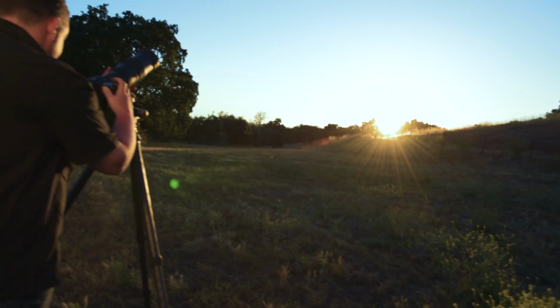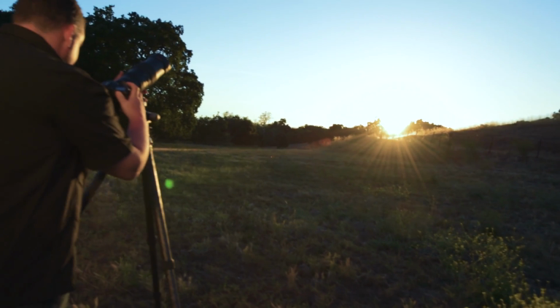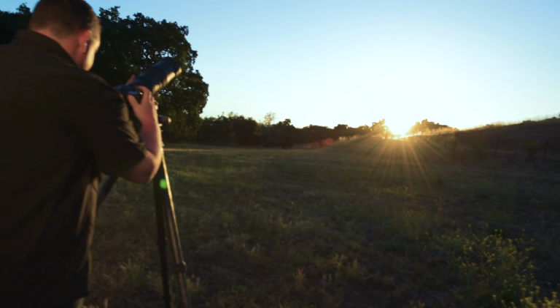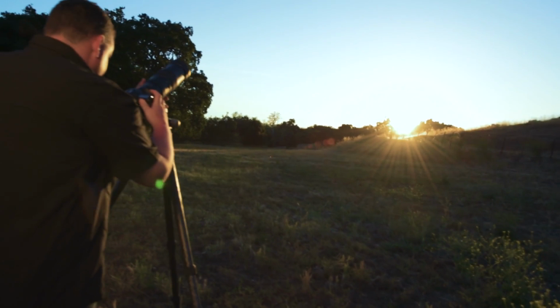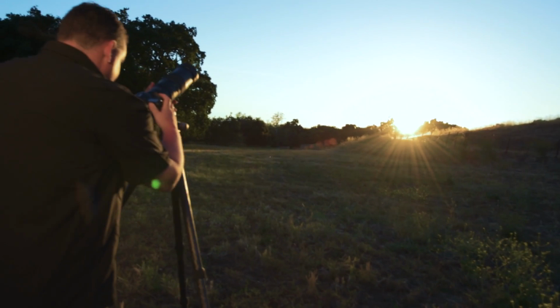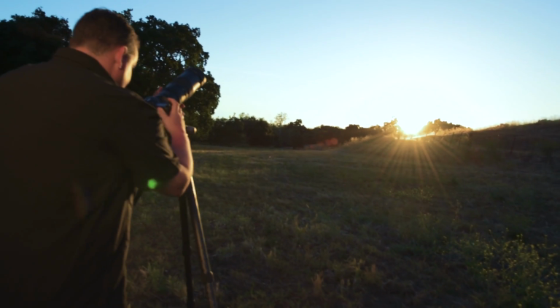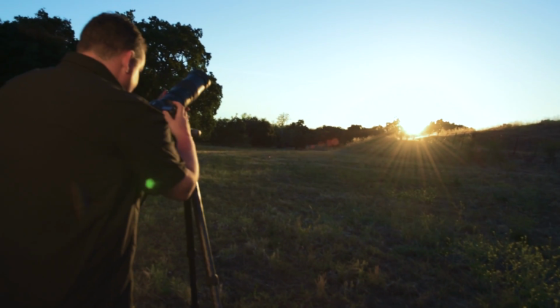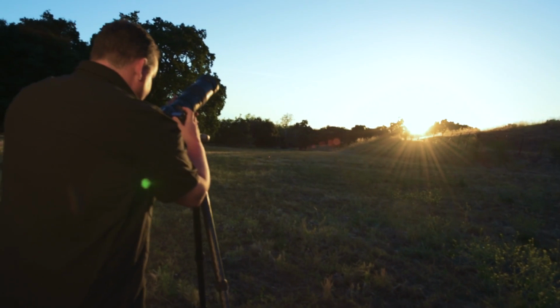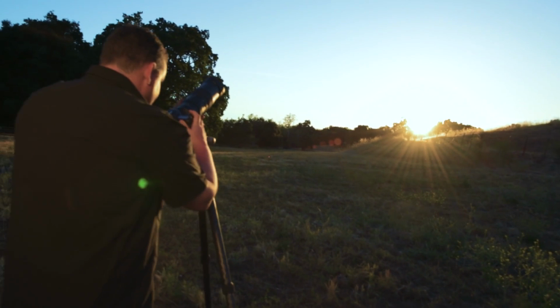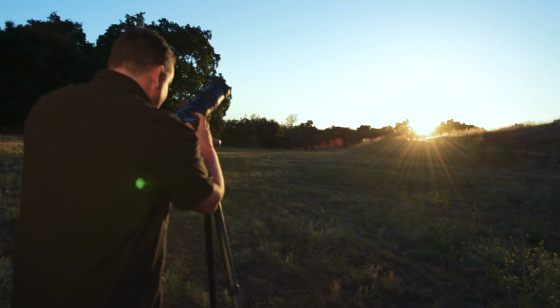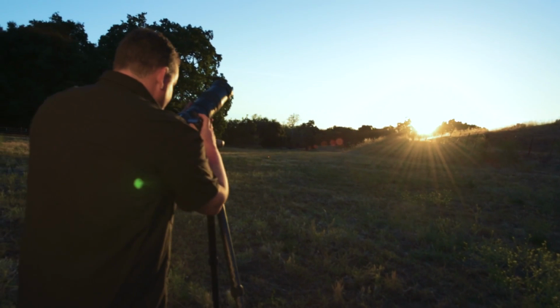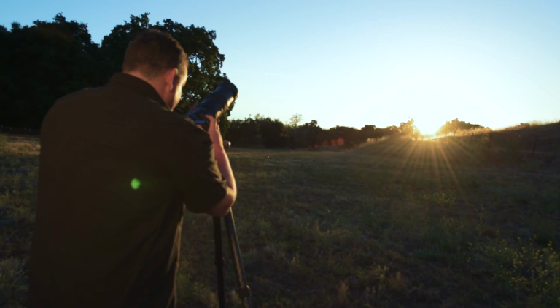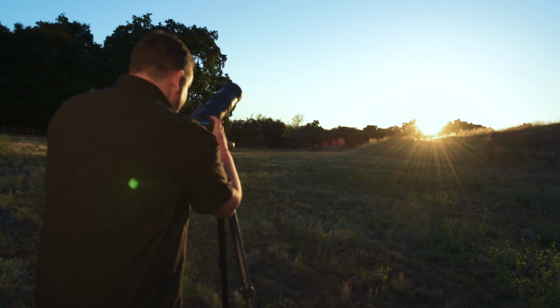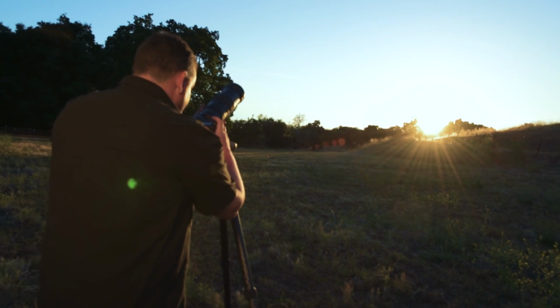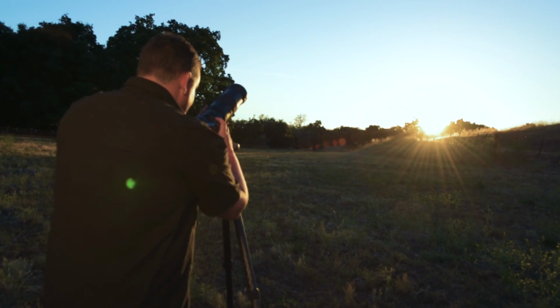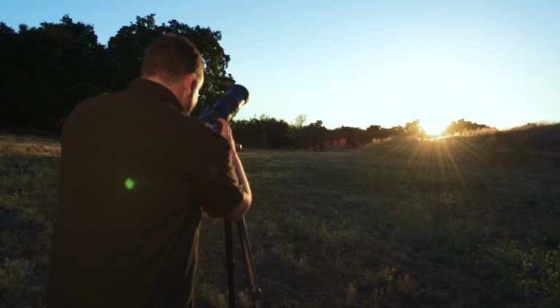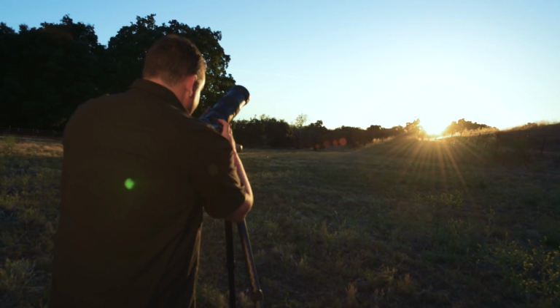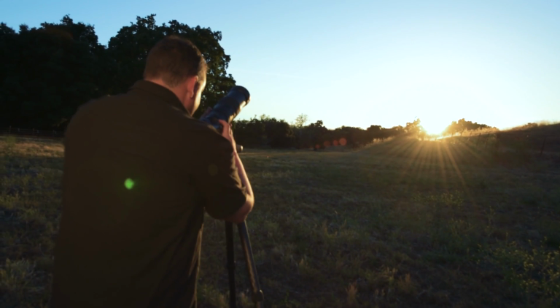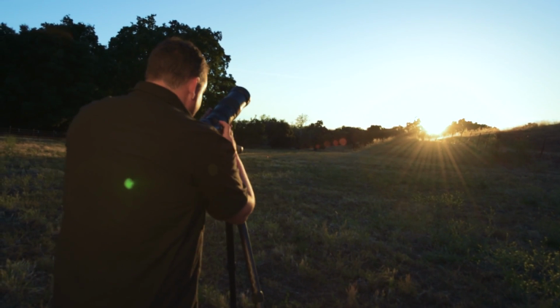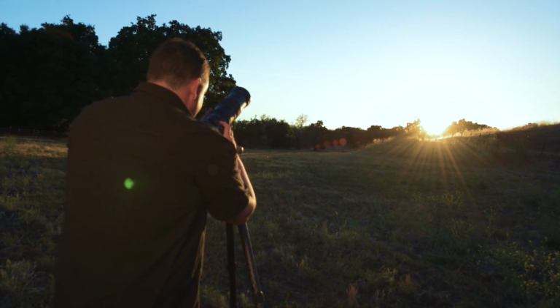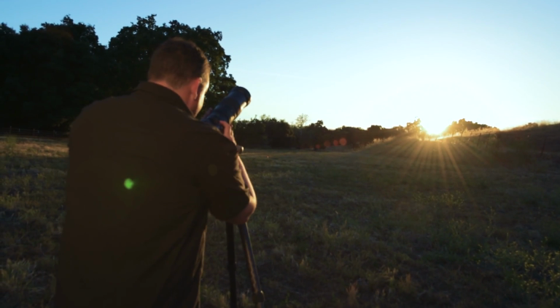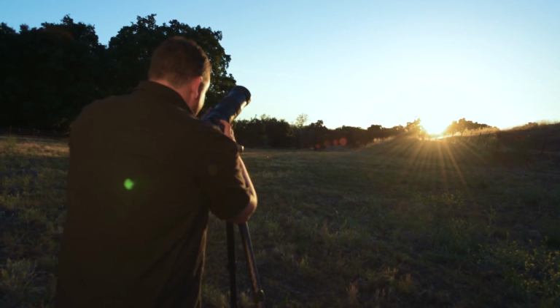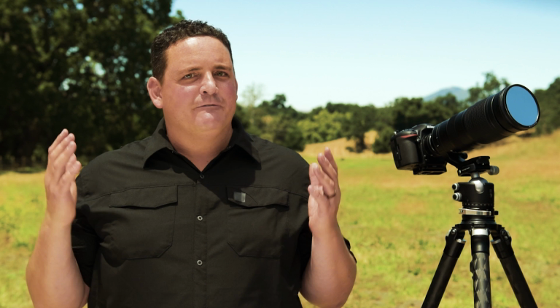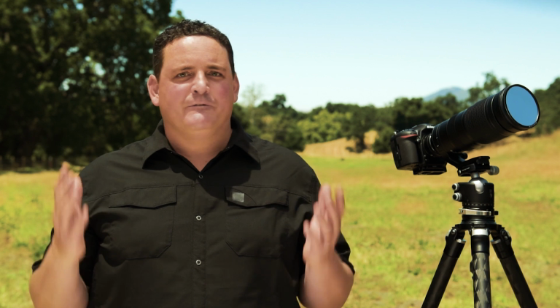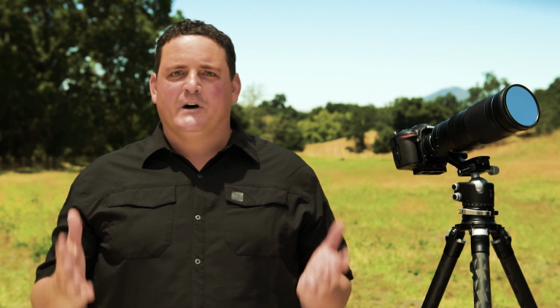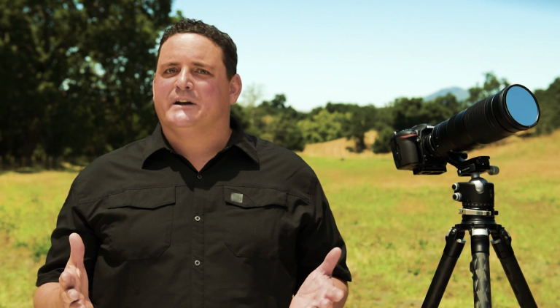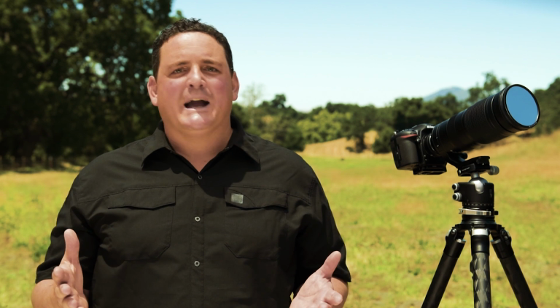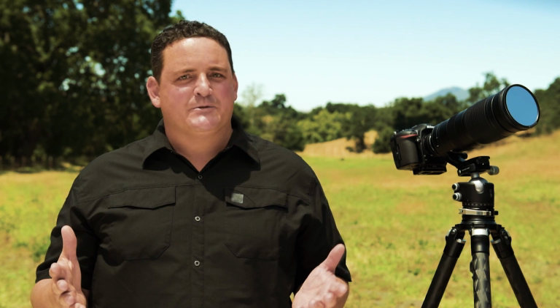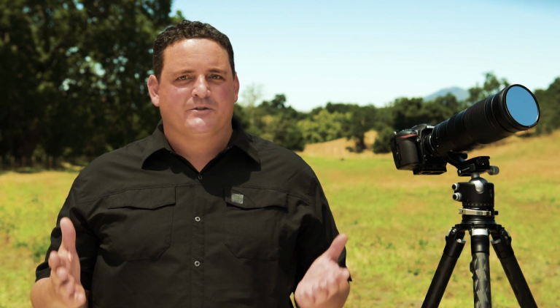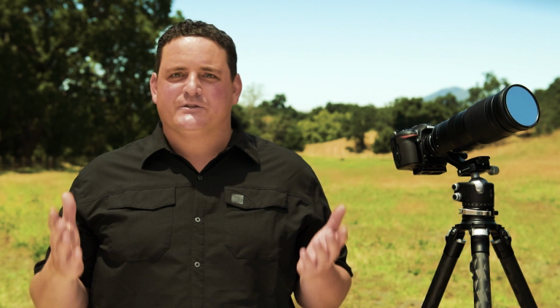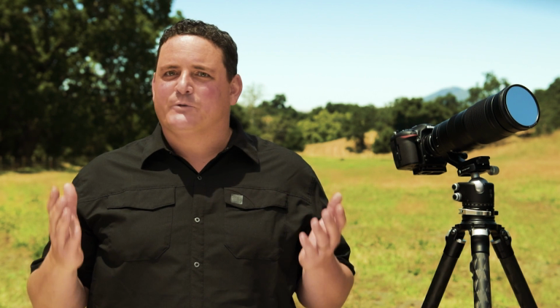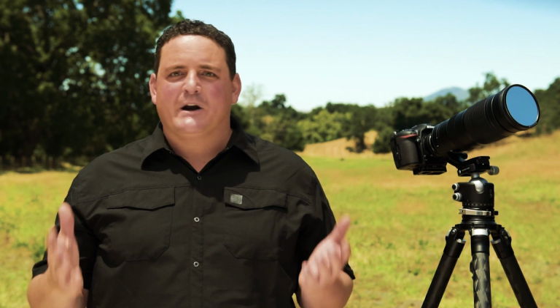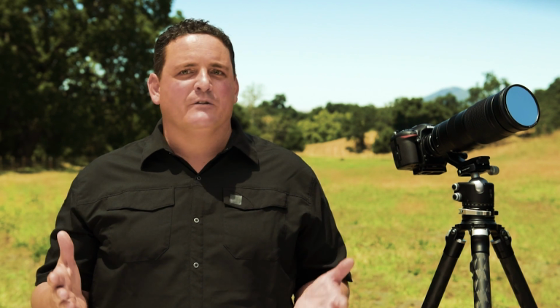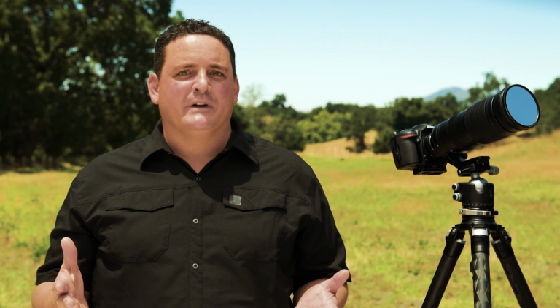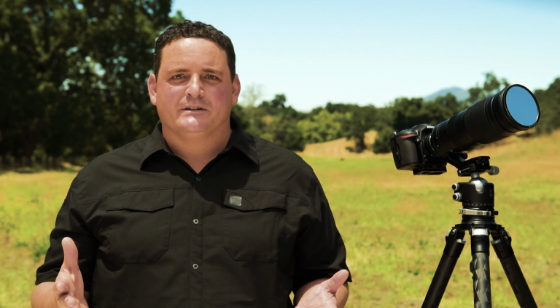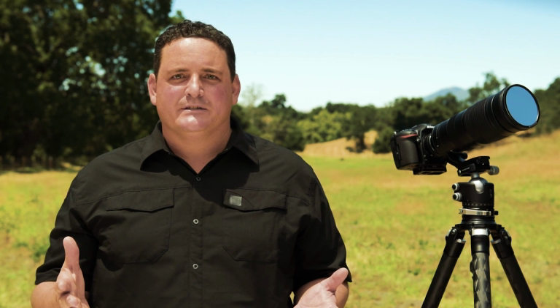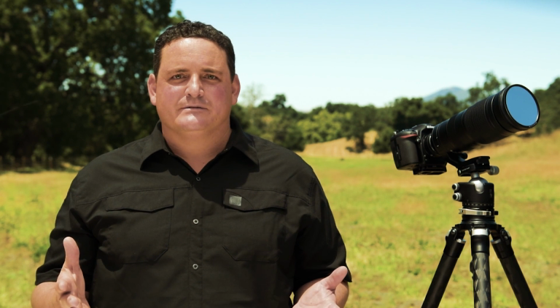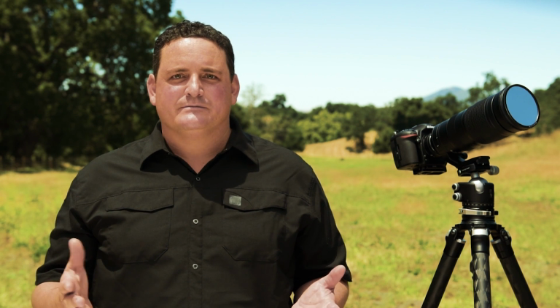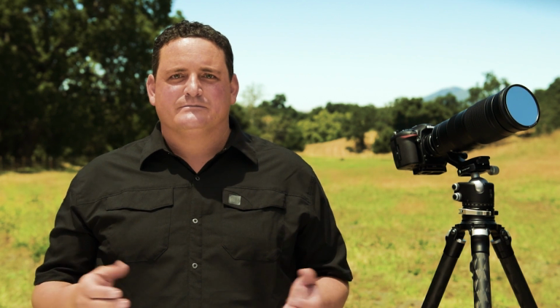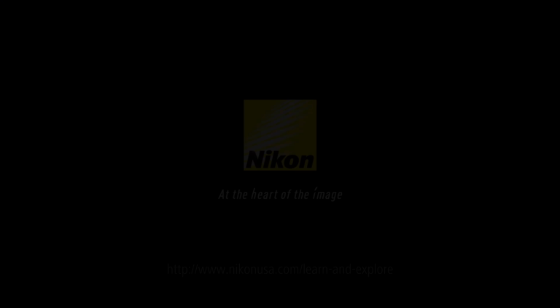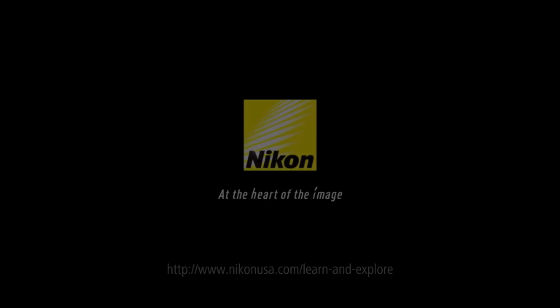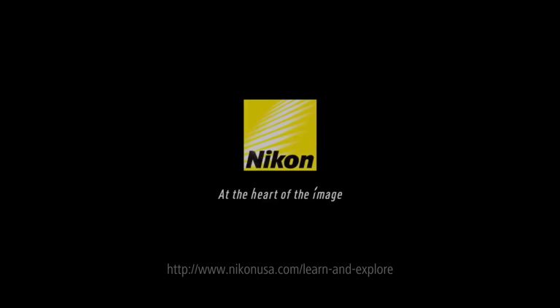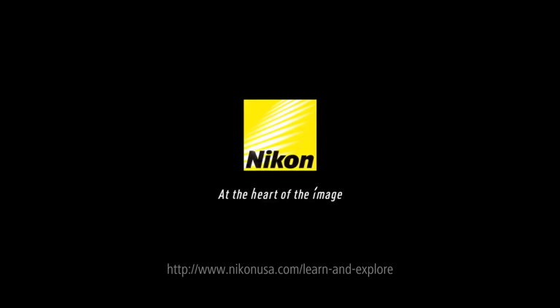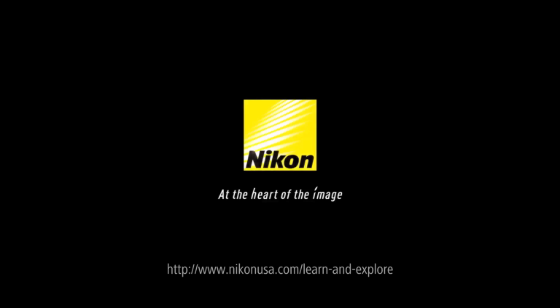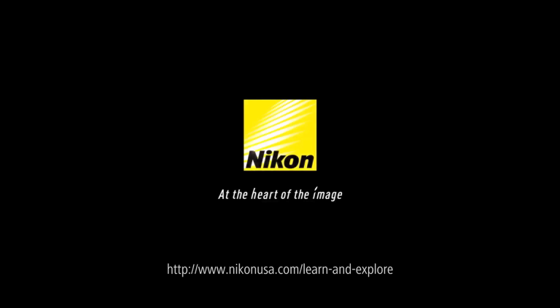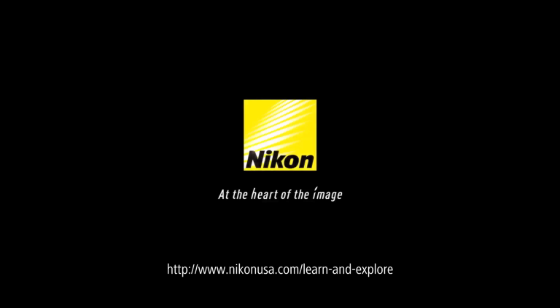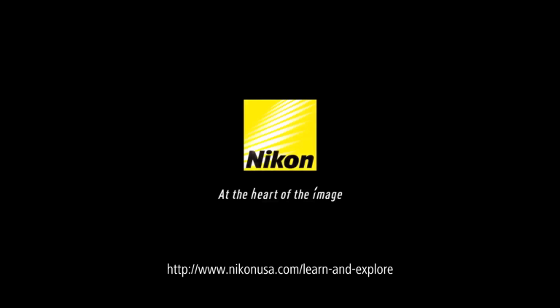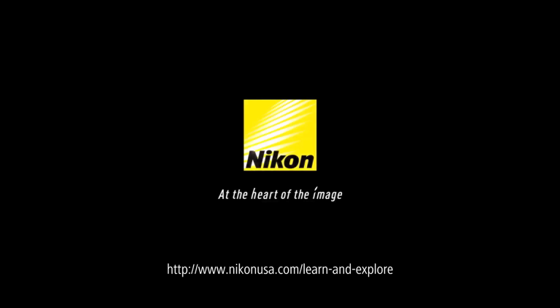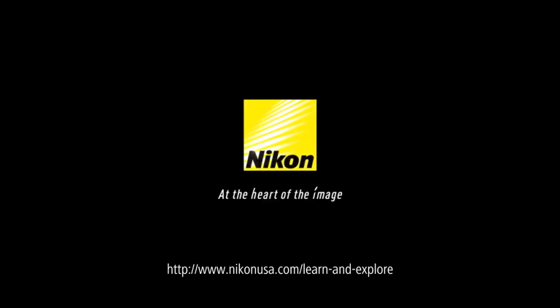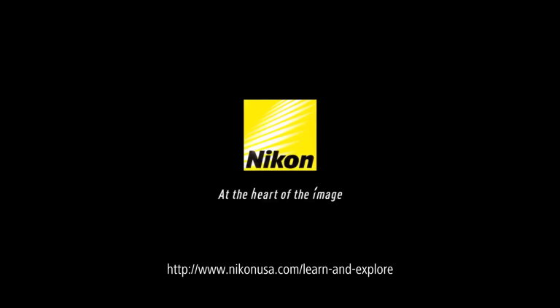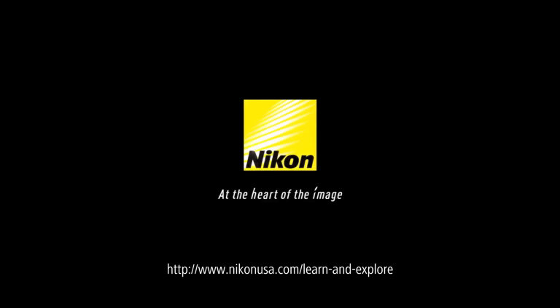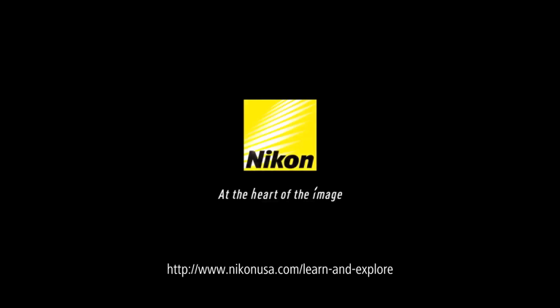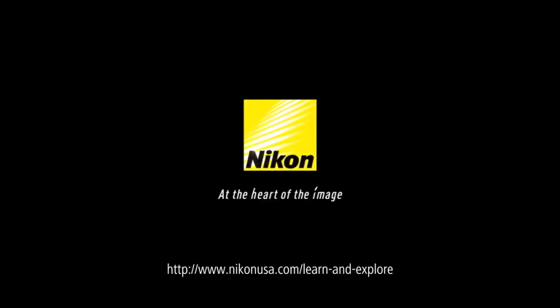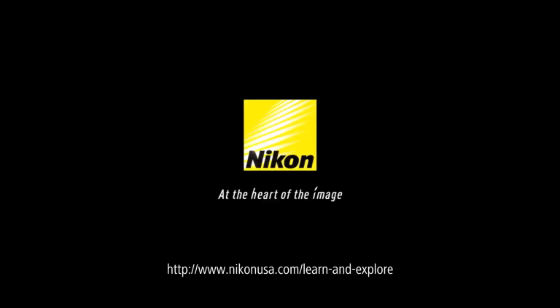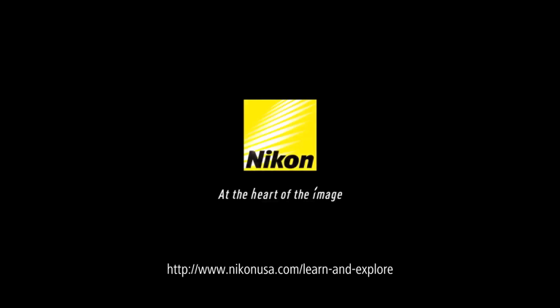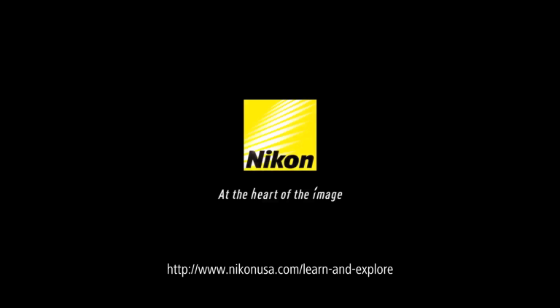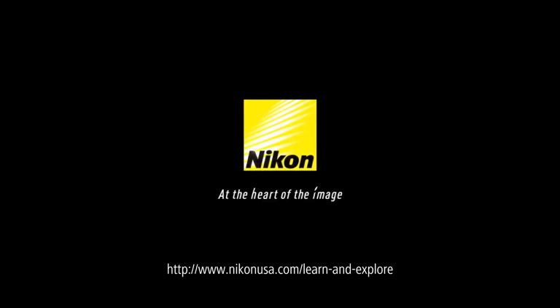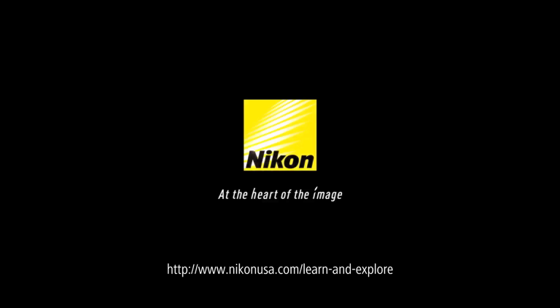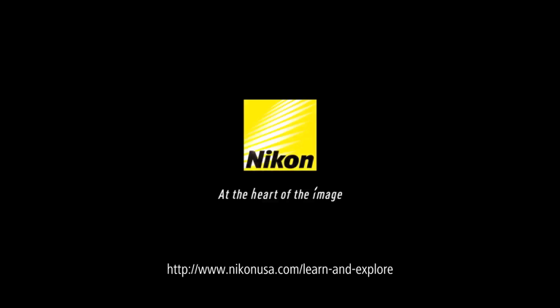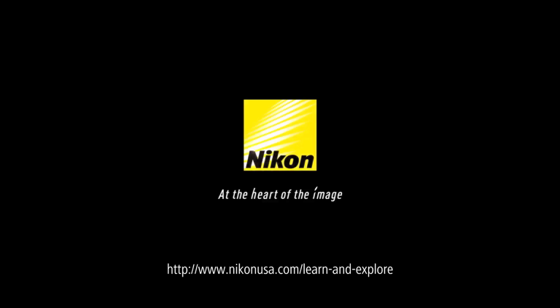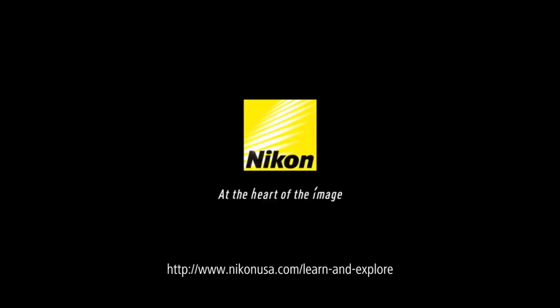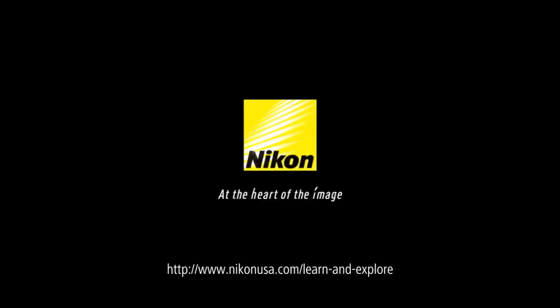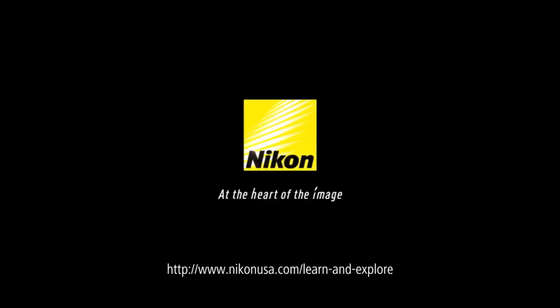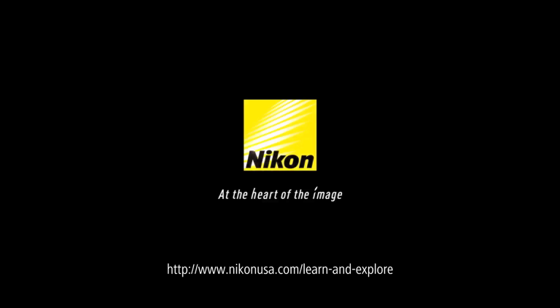Good luck on August 21st and we hope you have fun capturing this rare event. For more information check out Nikon's Learn and Explore page.